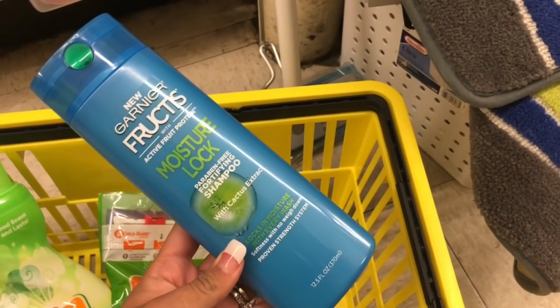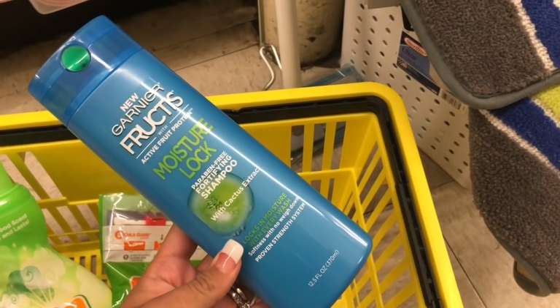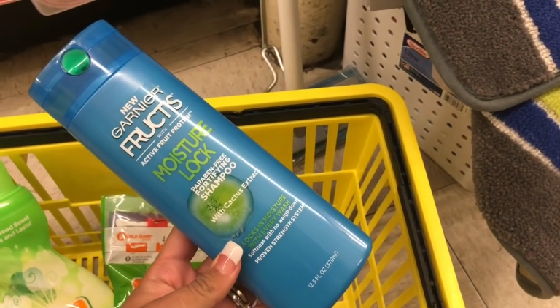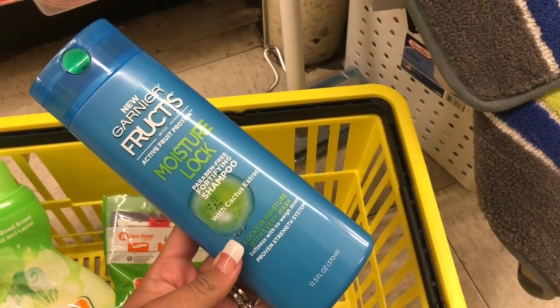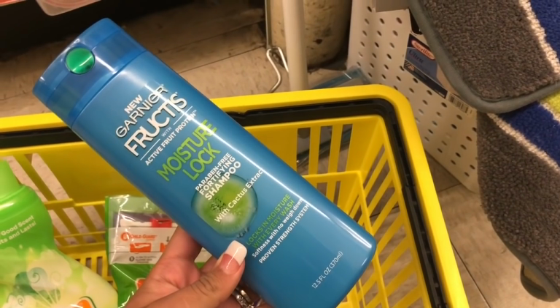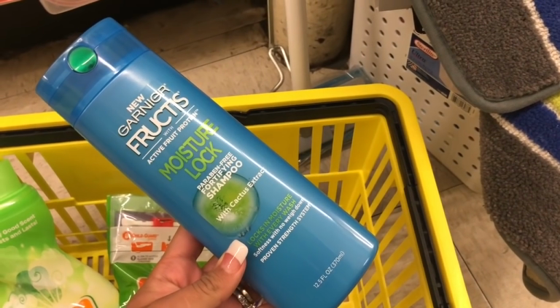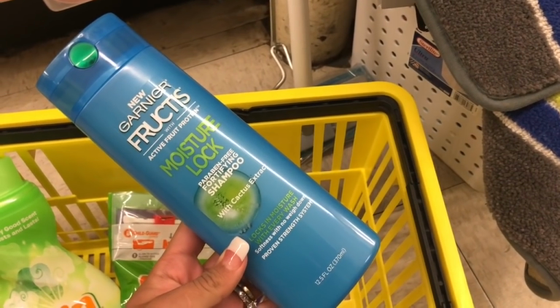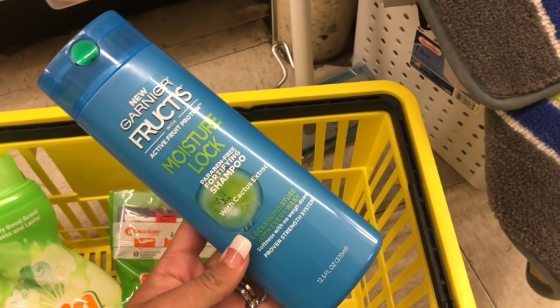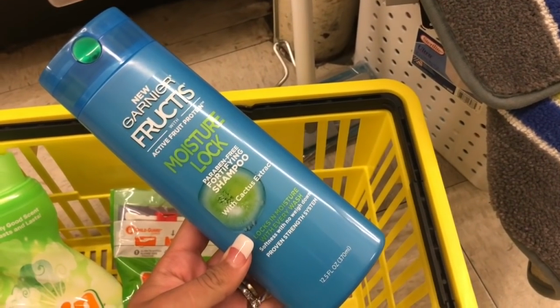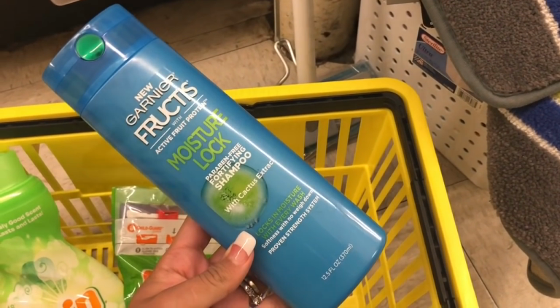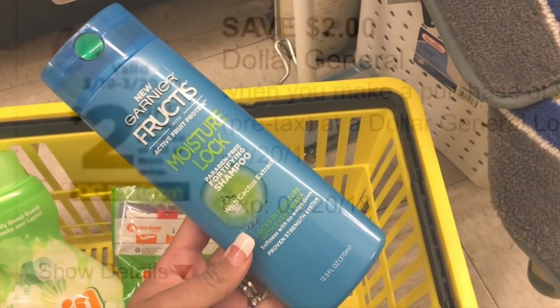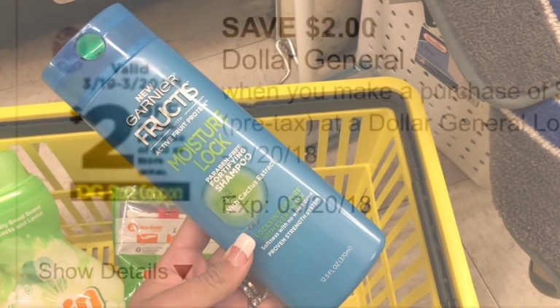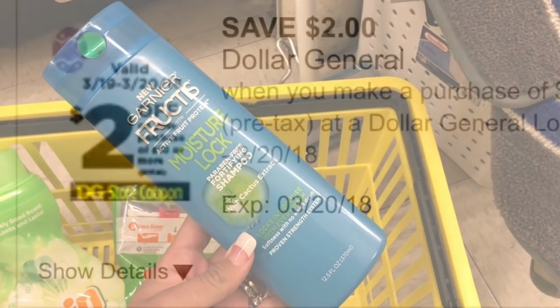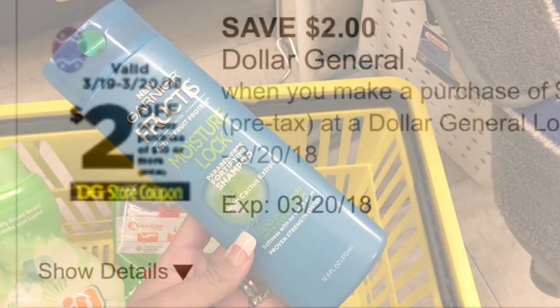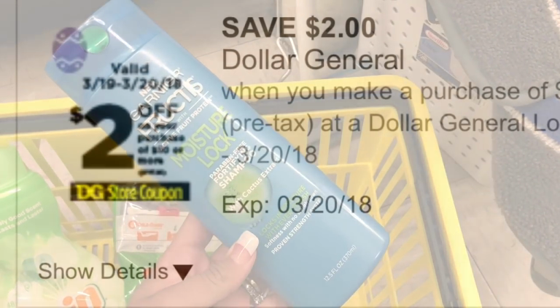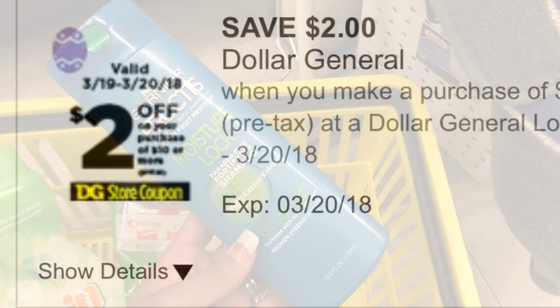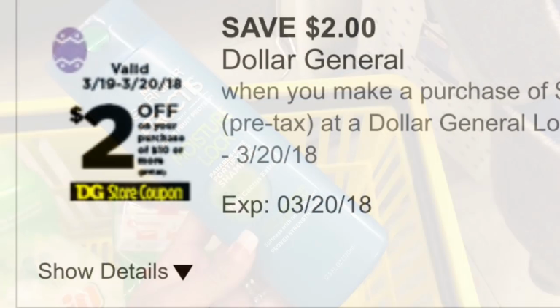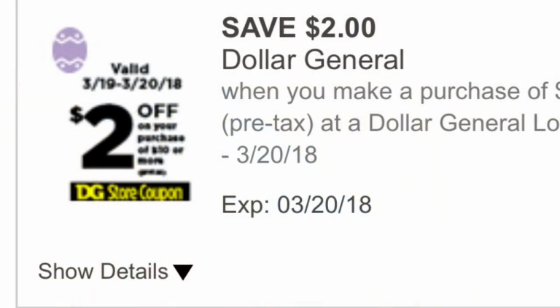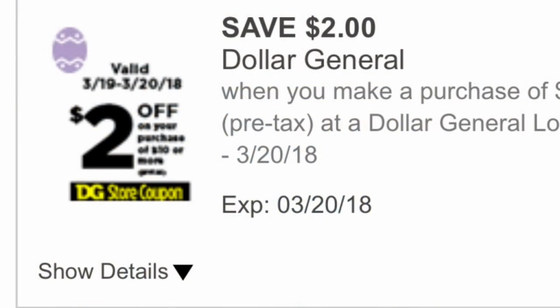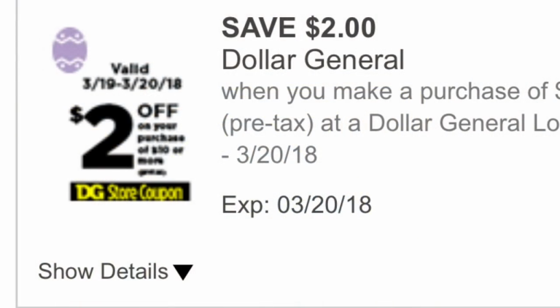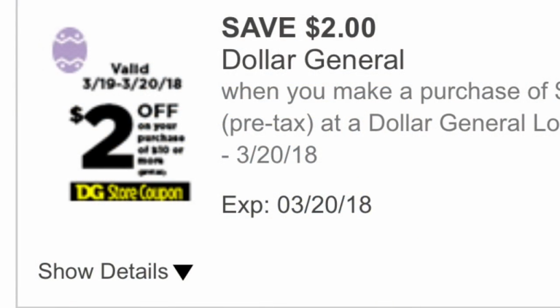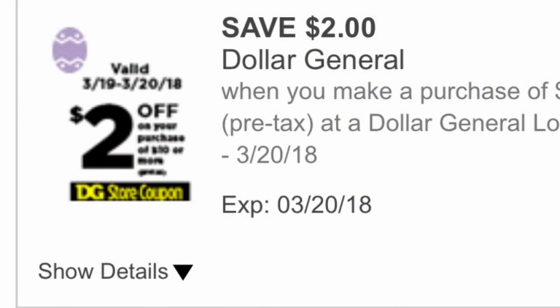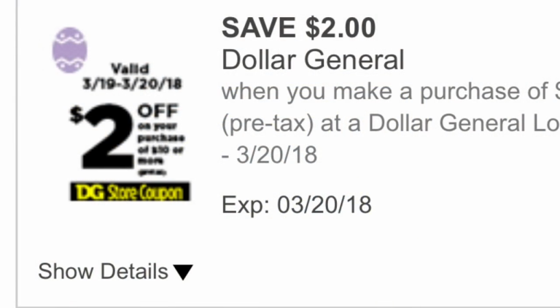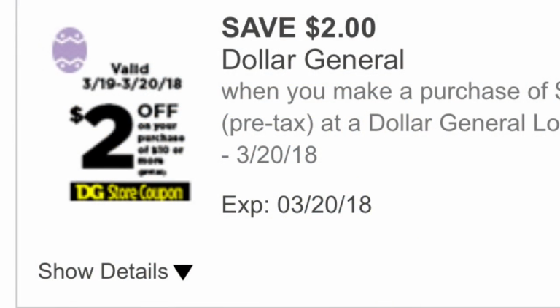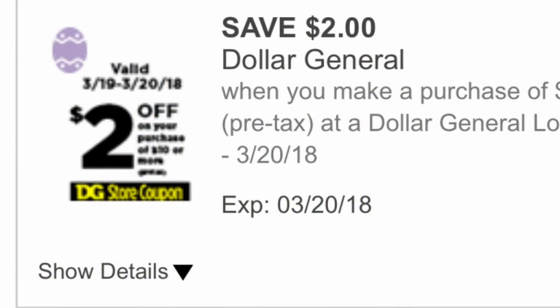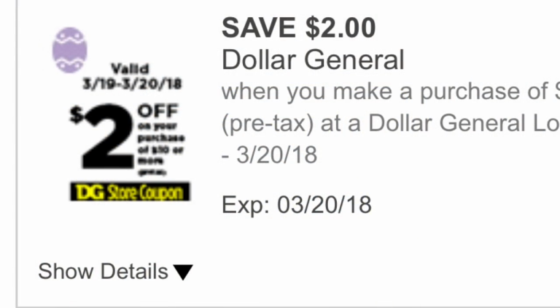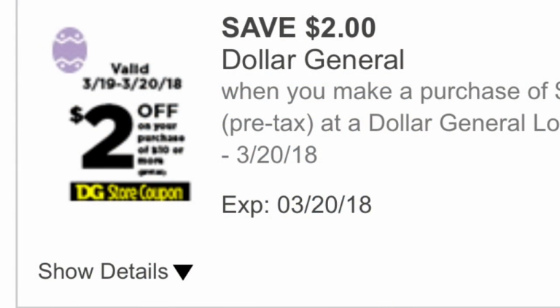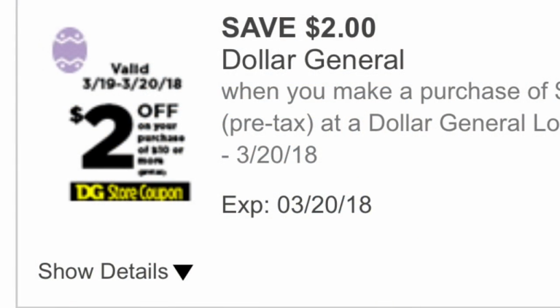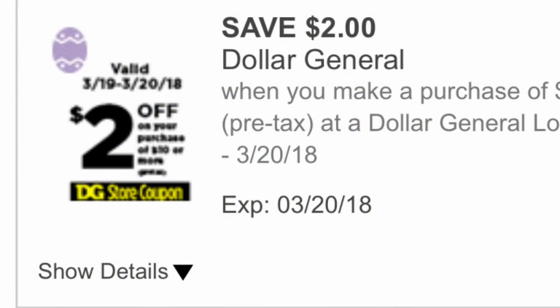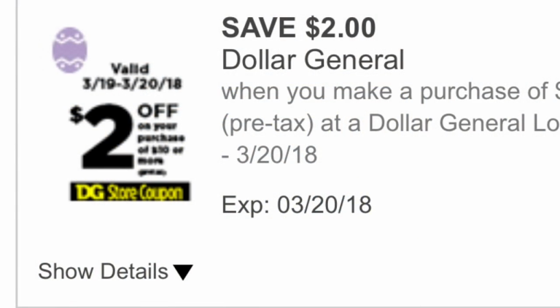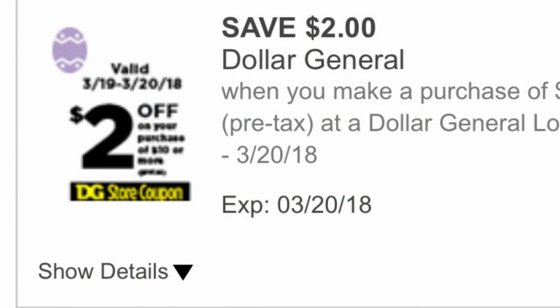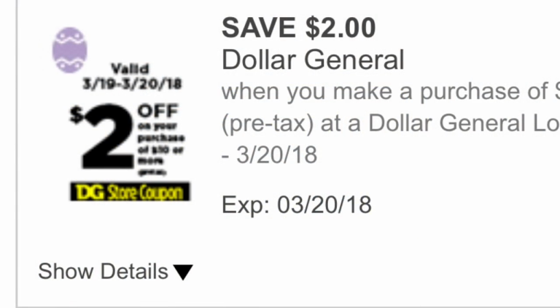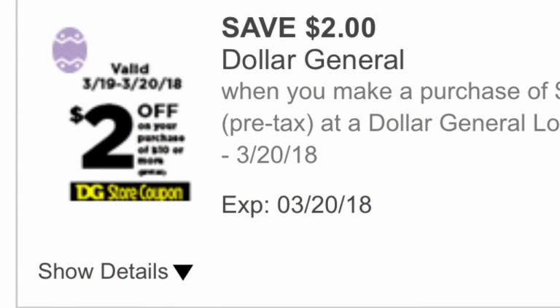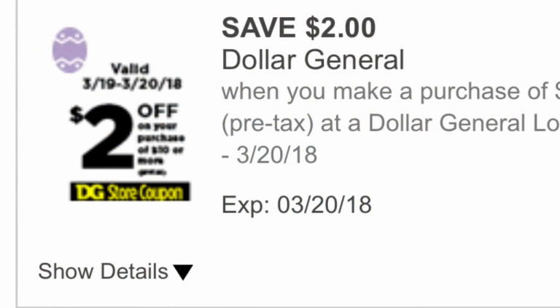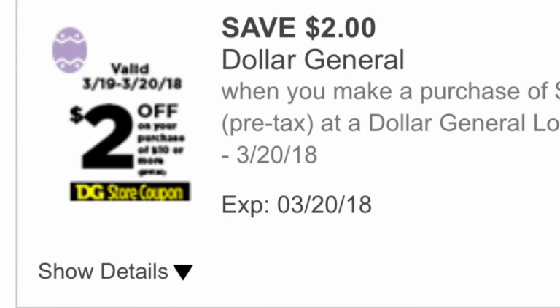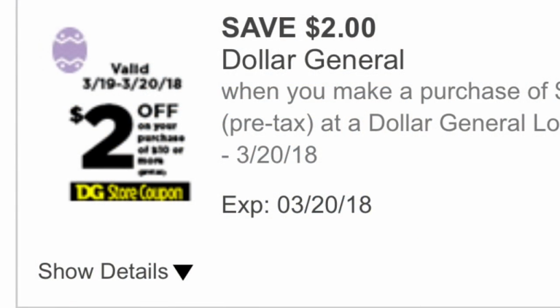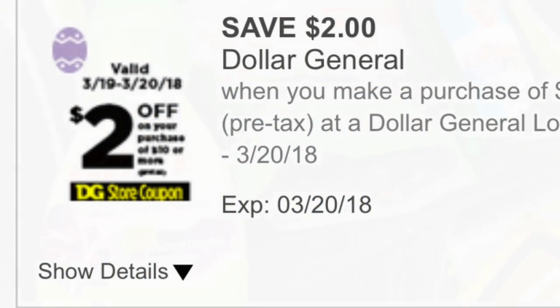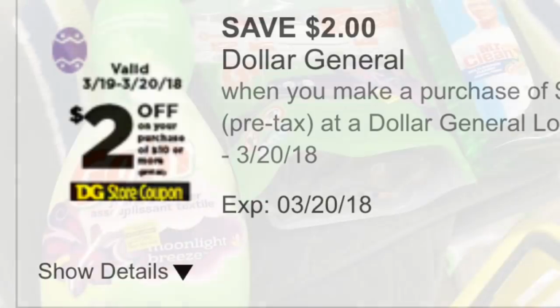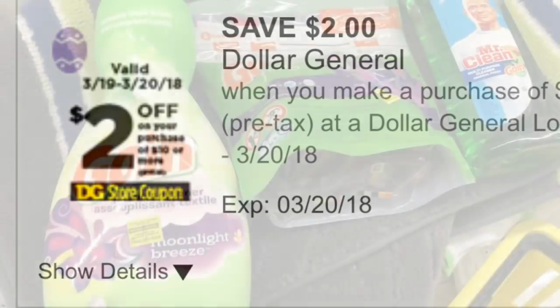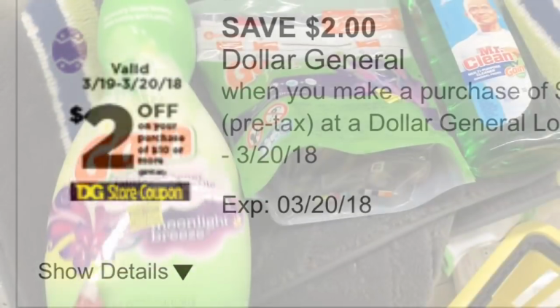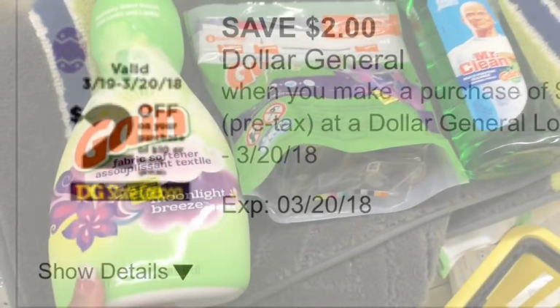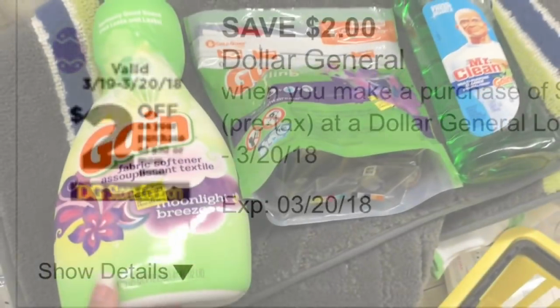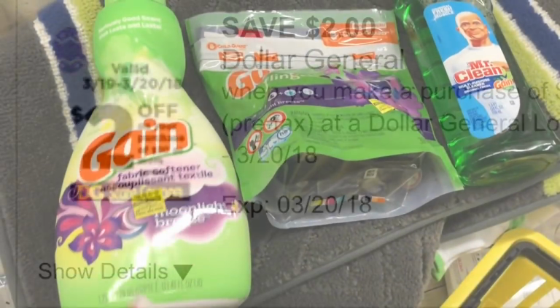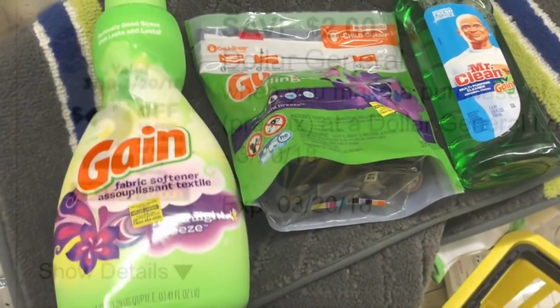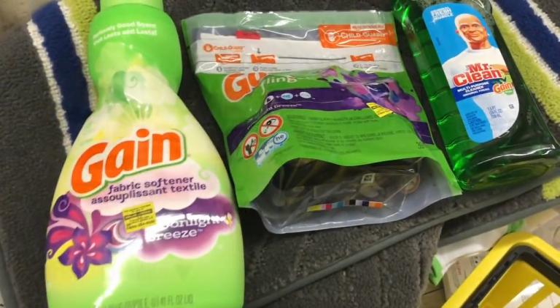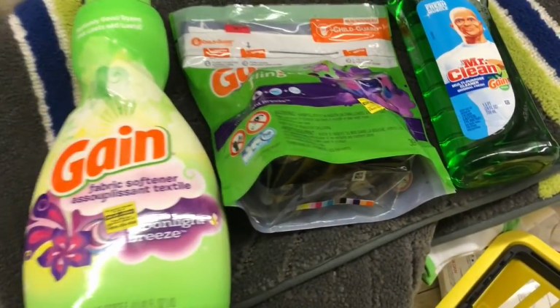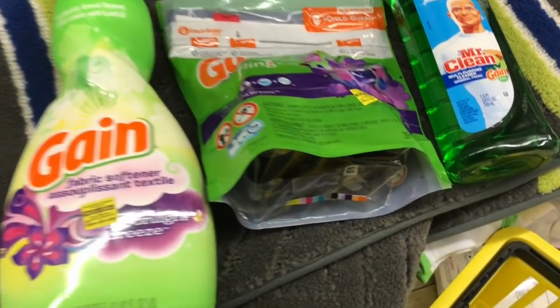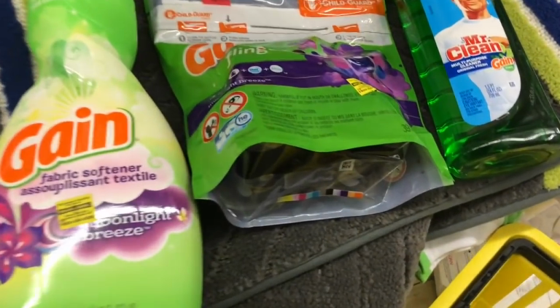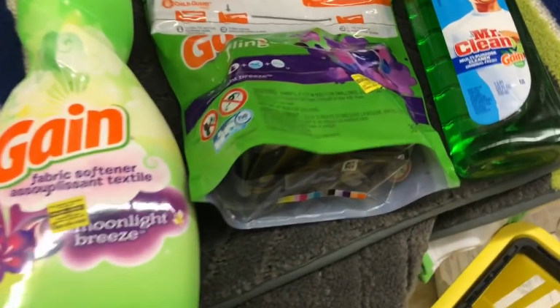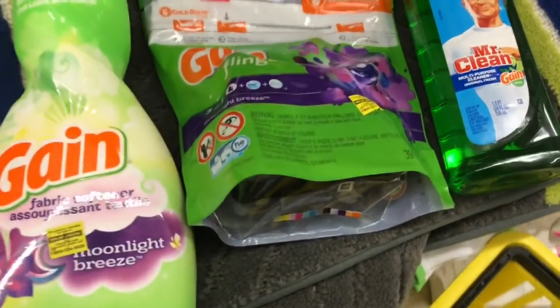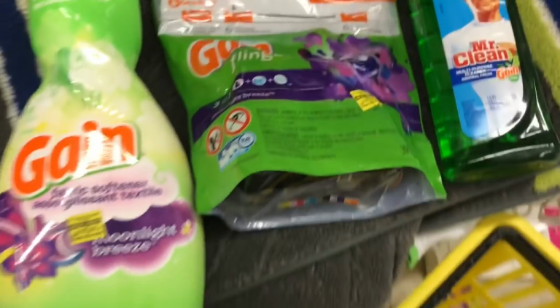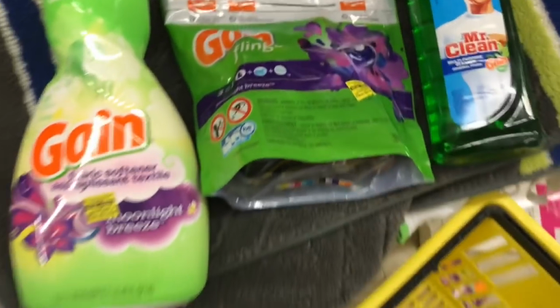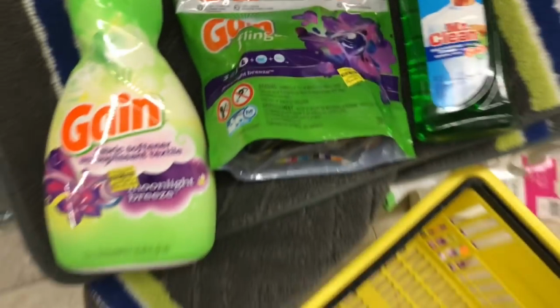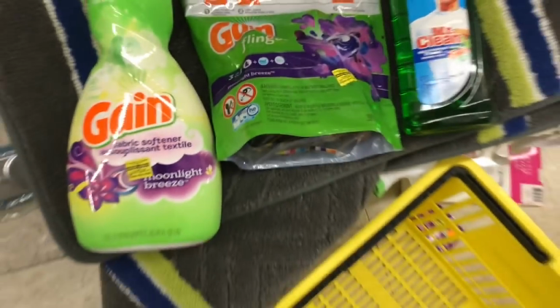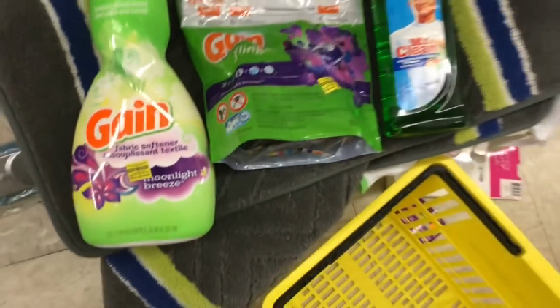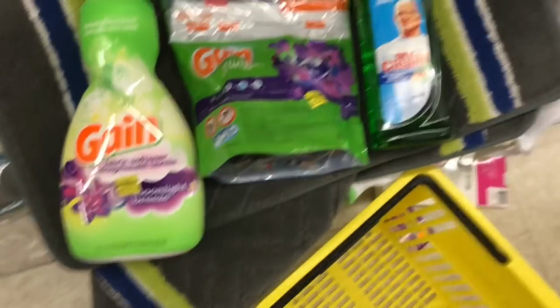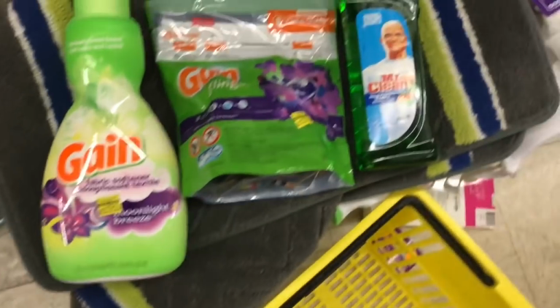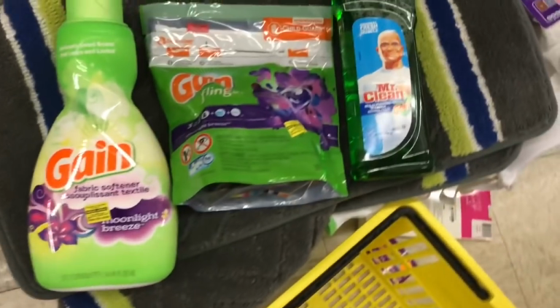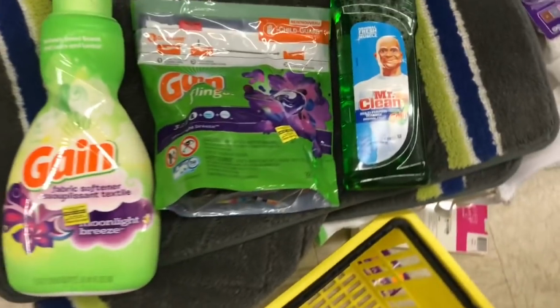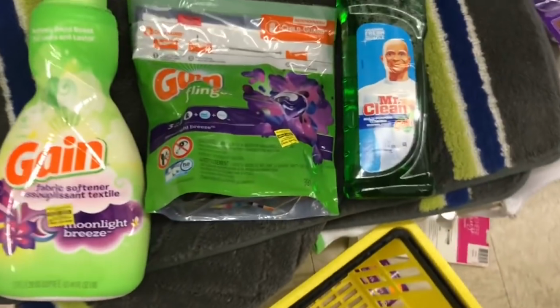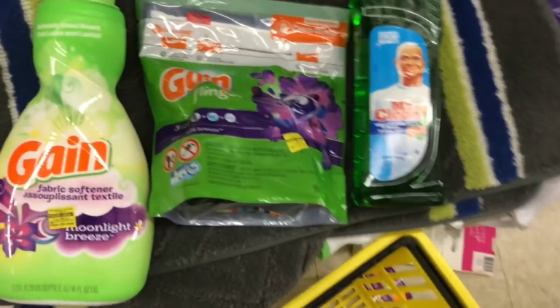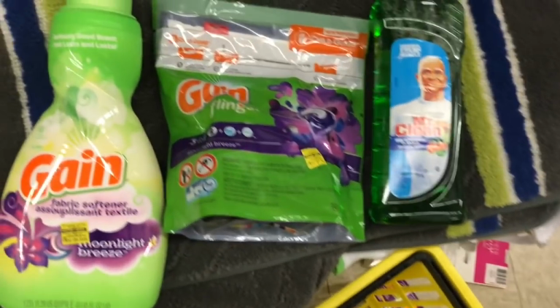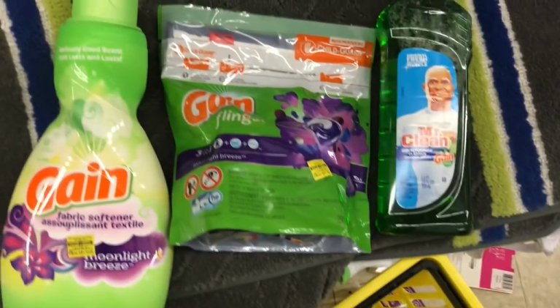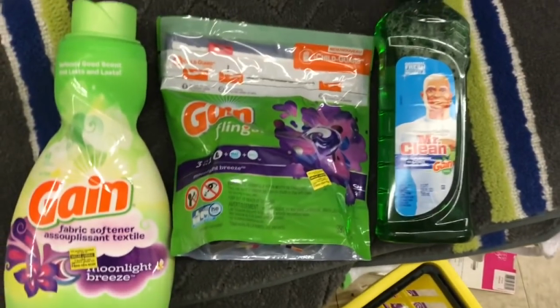You're going to end up paying $3.05 plus tax for these three items, which is a super good deal.